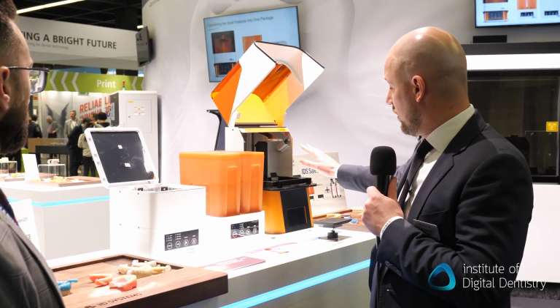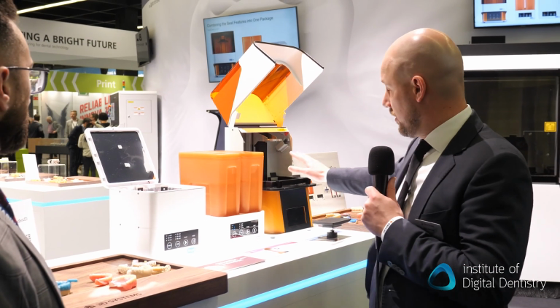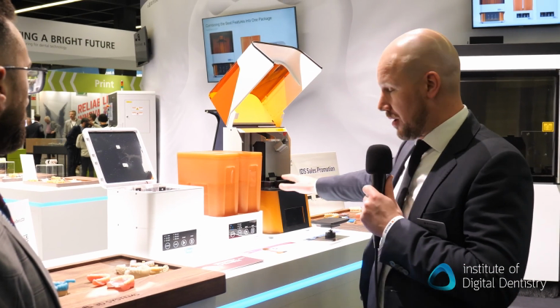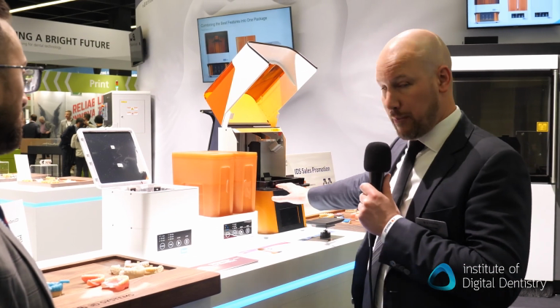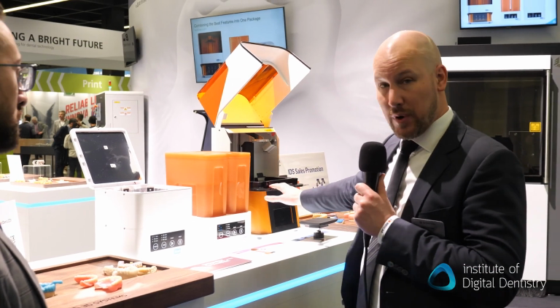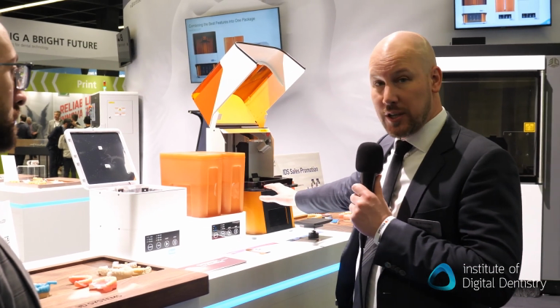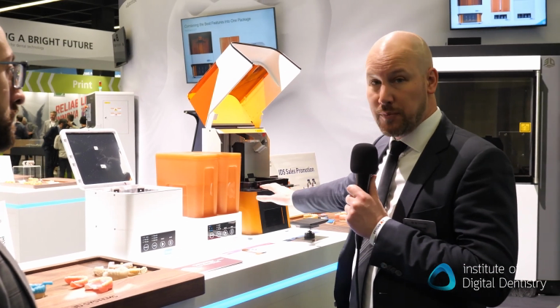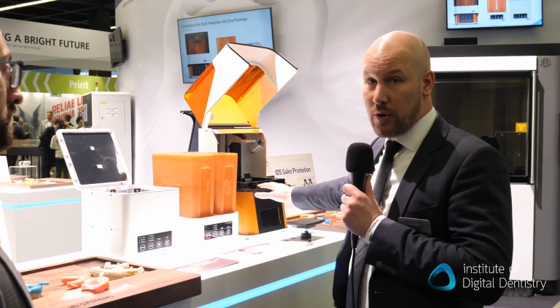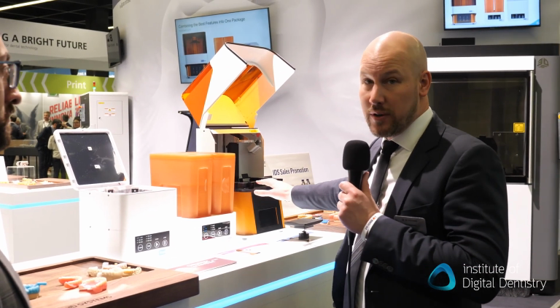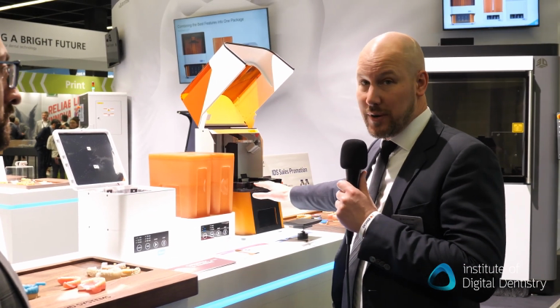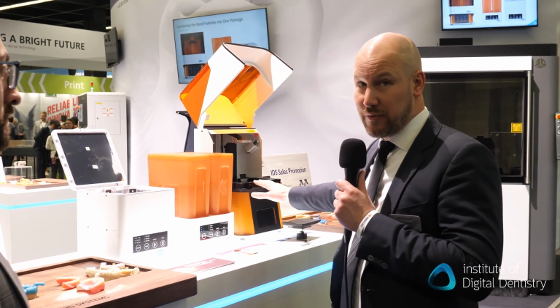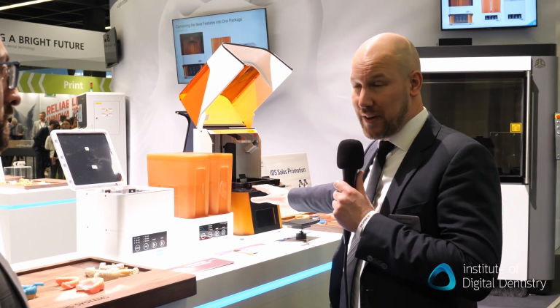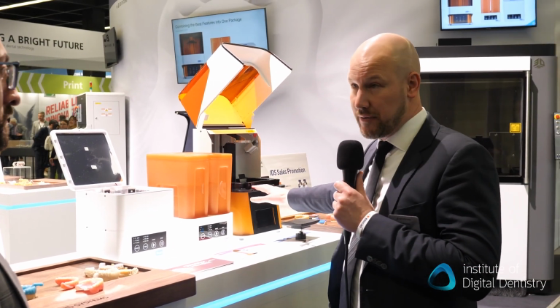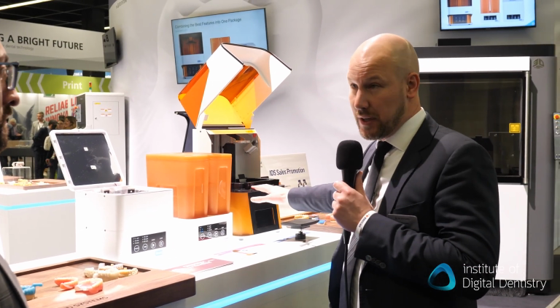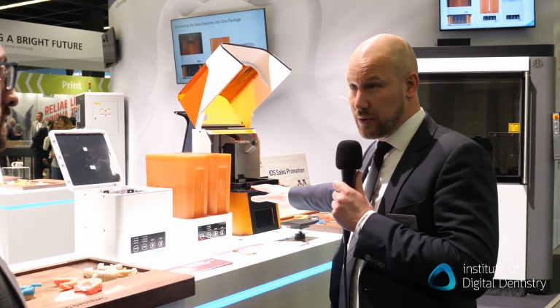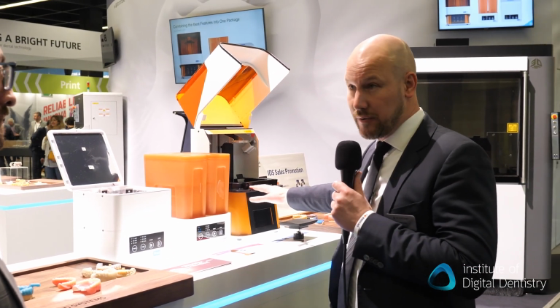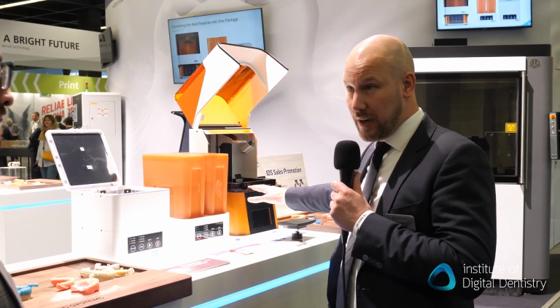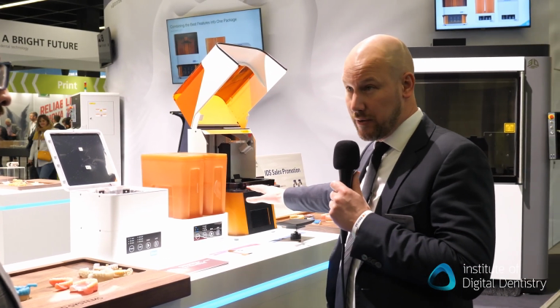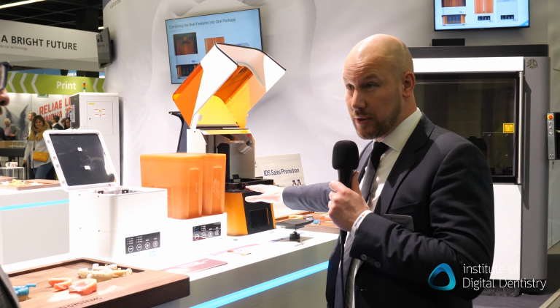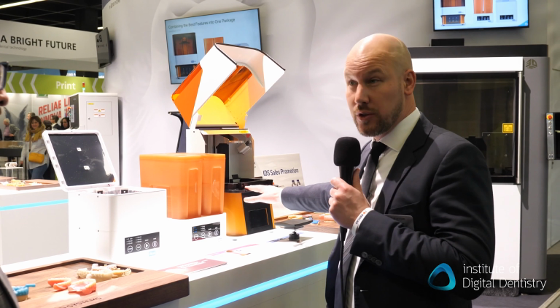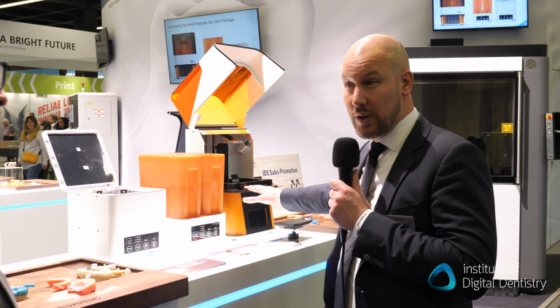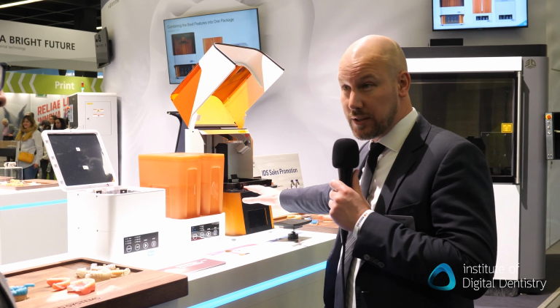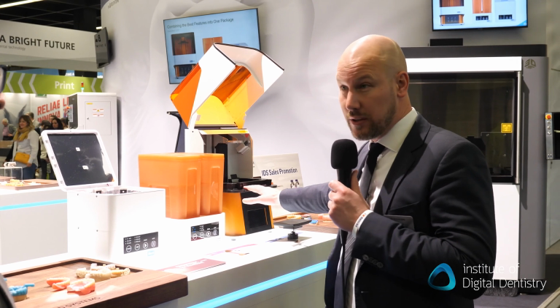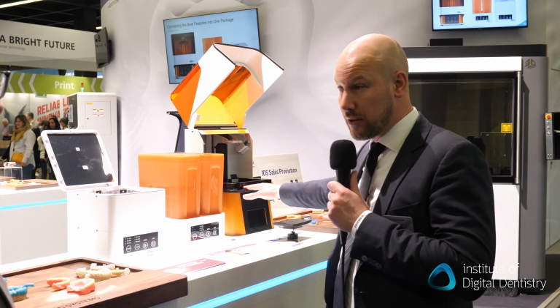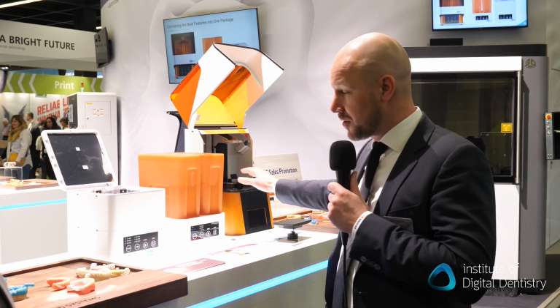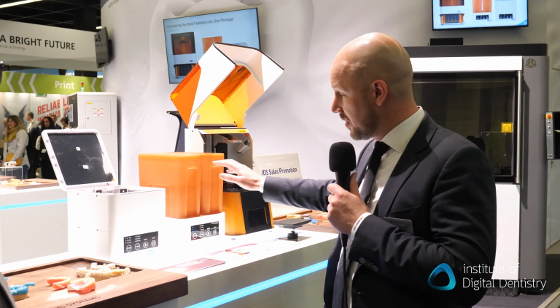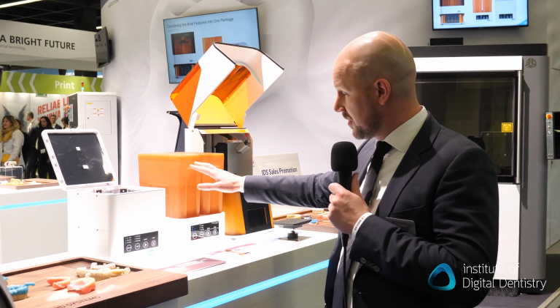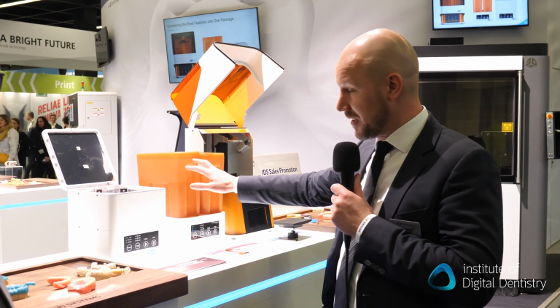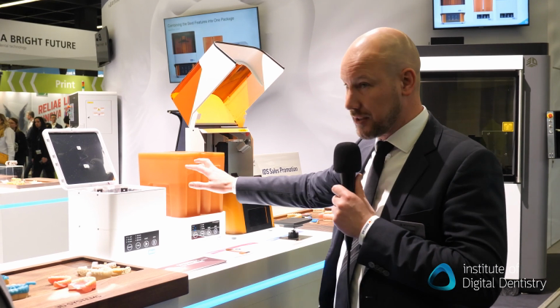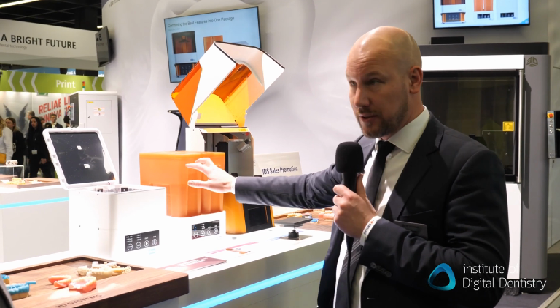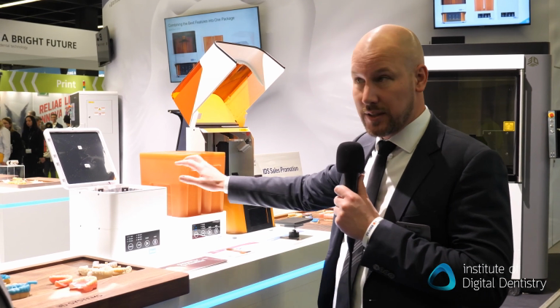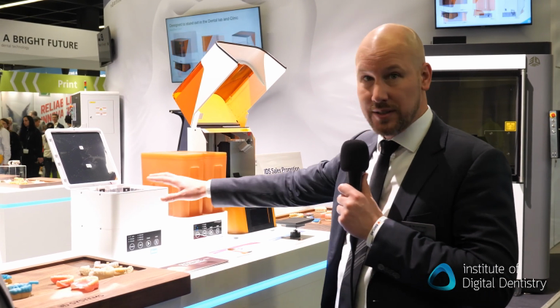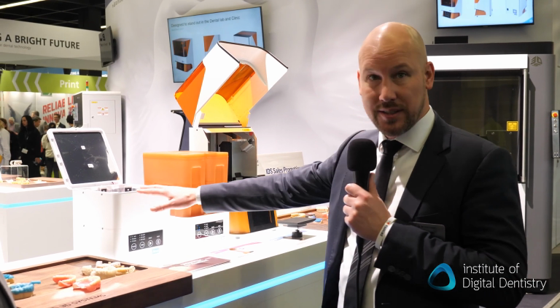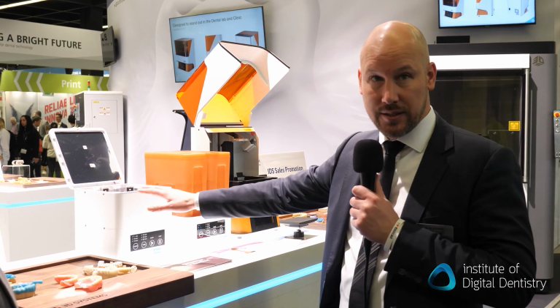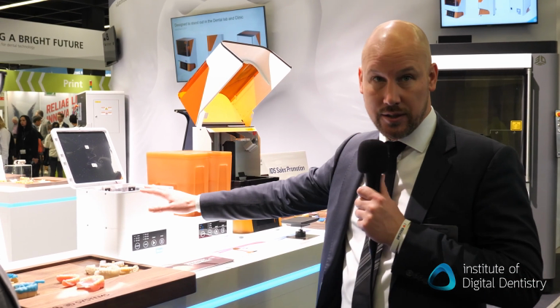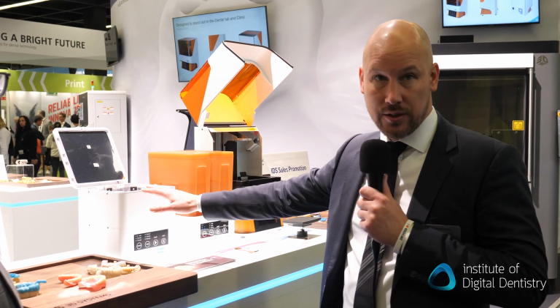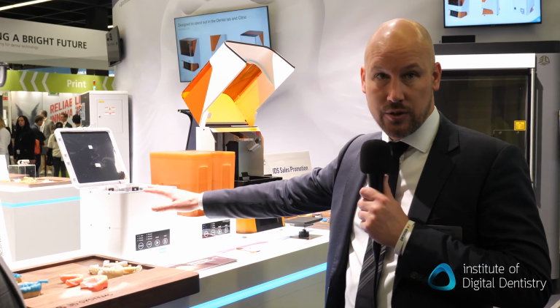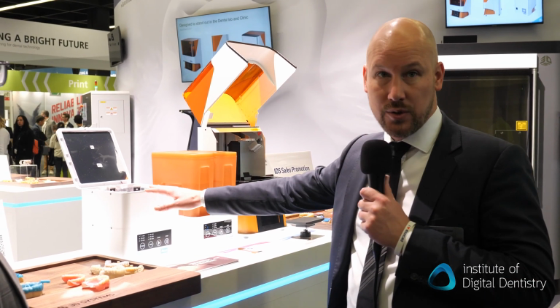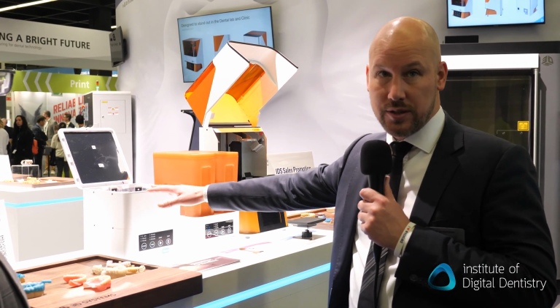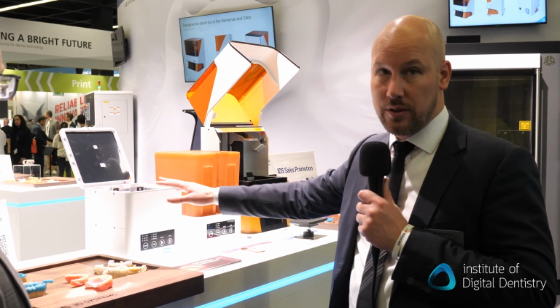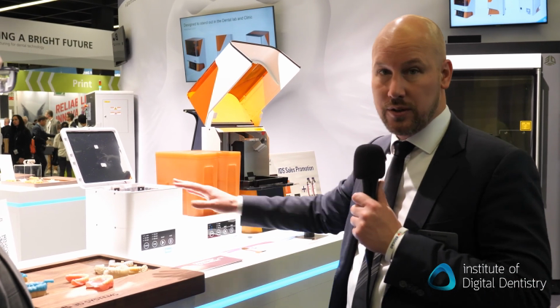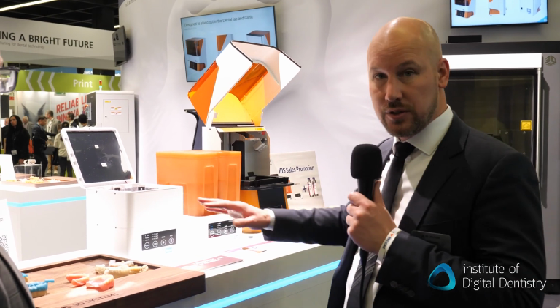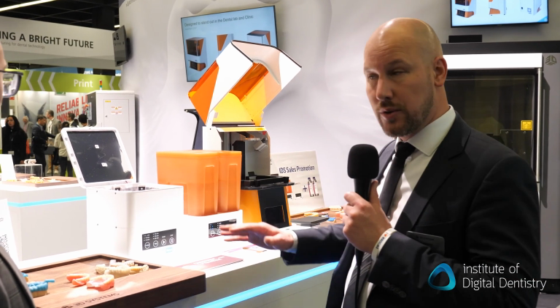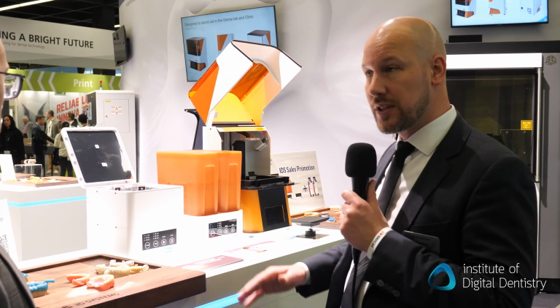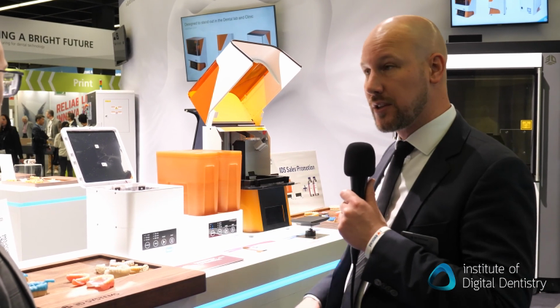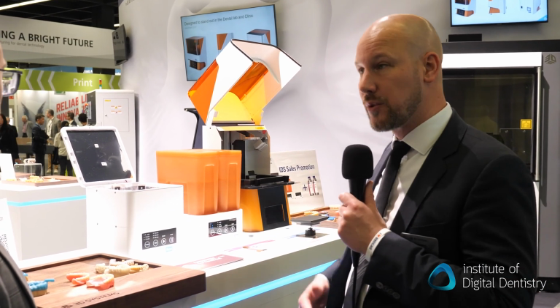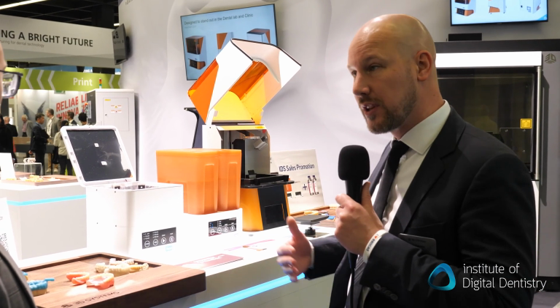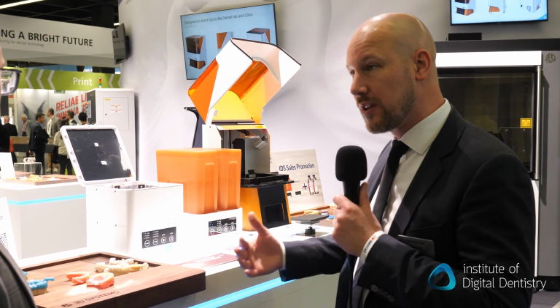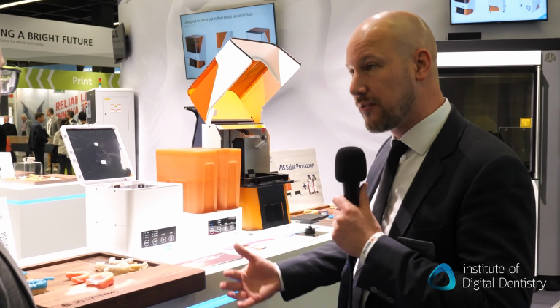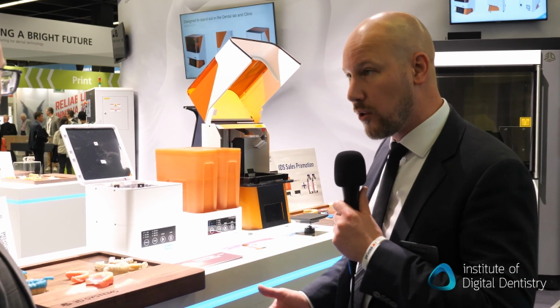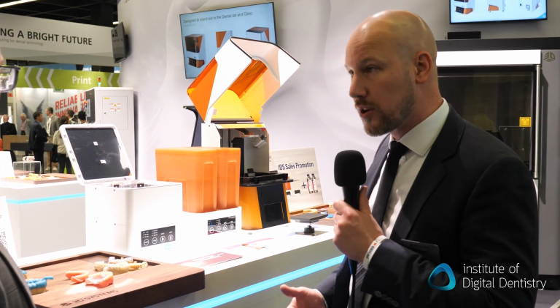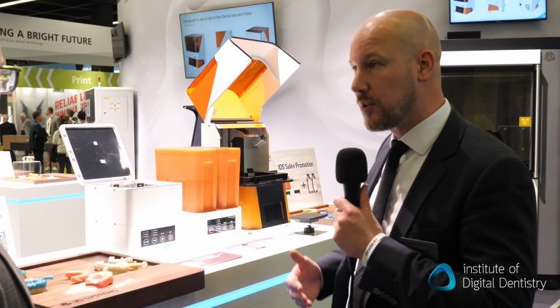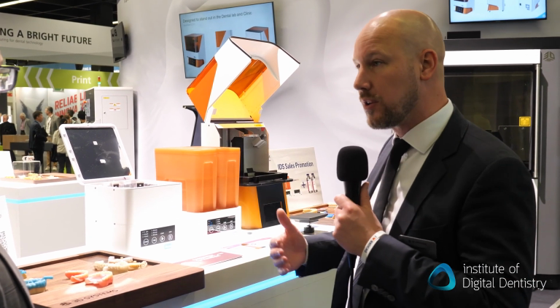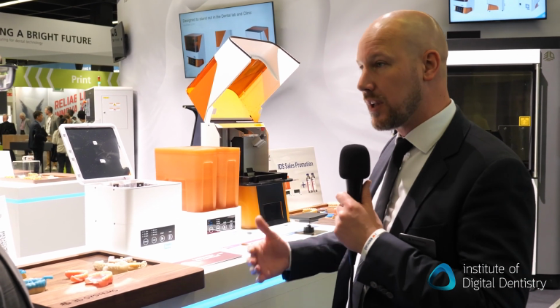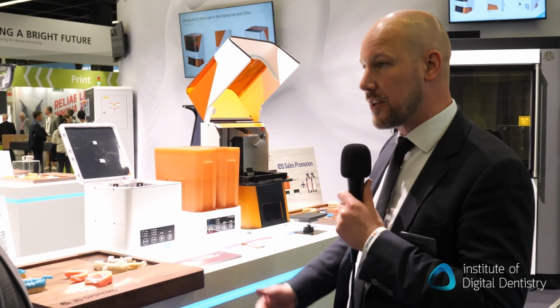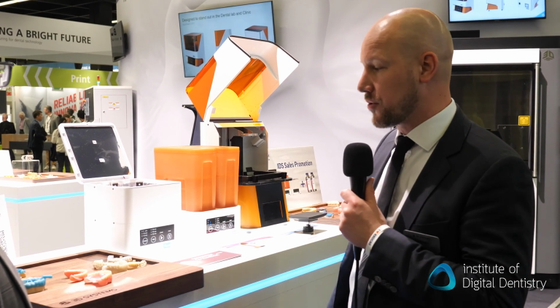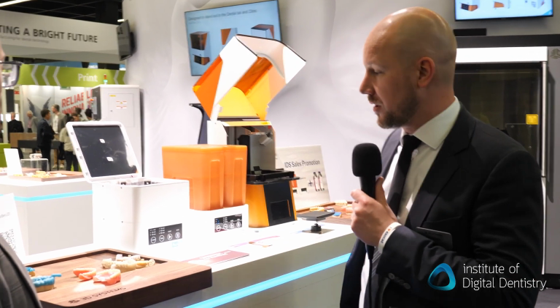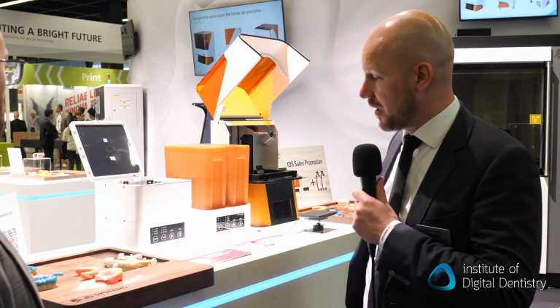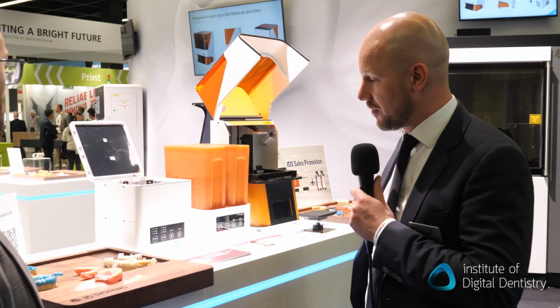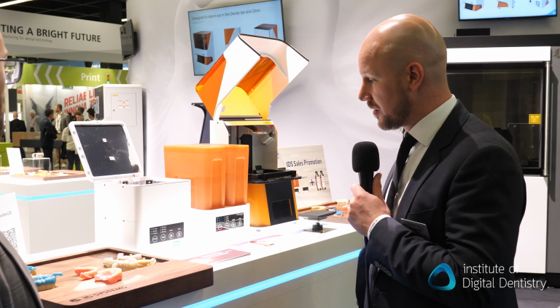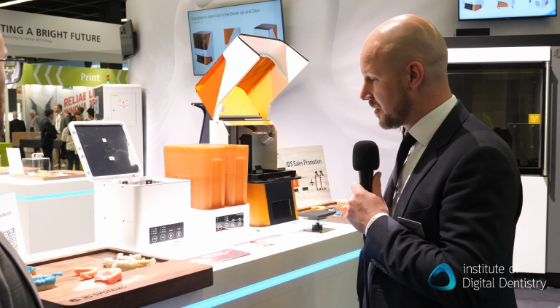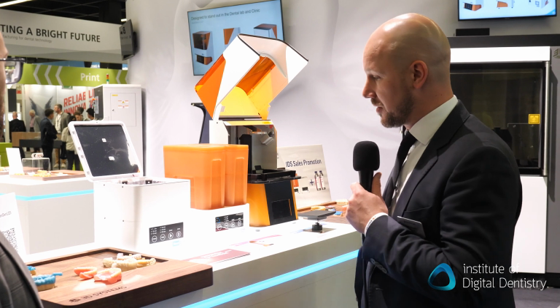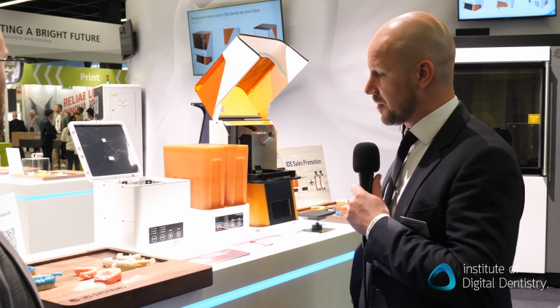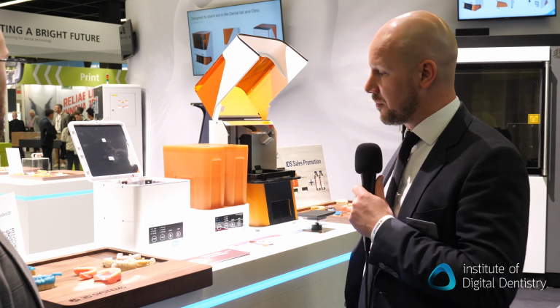A price point of about $5,500 US dollars for the printer, and $600 each for the washing device and cure box. So it's a really affordable entry-level system.